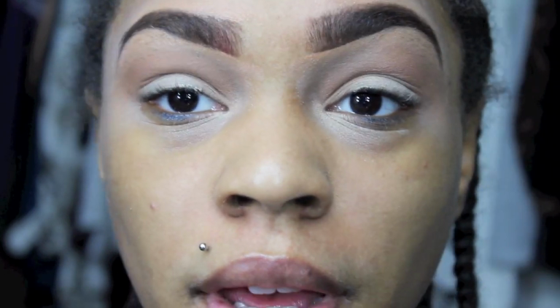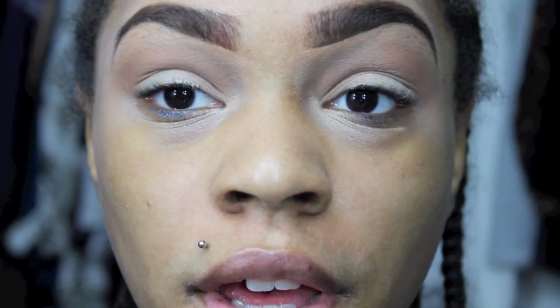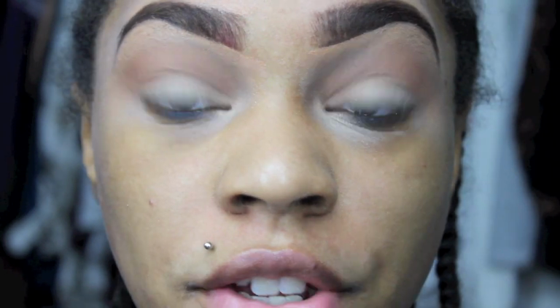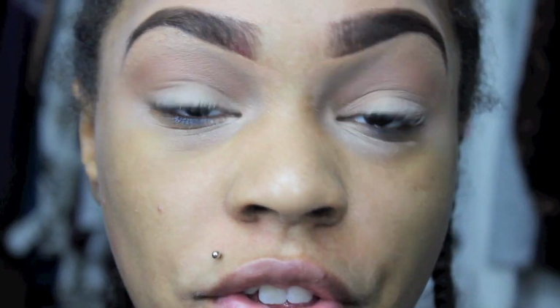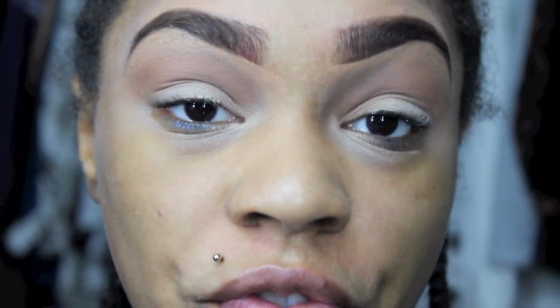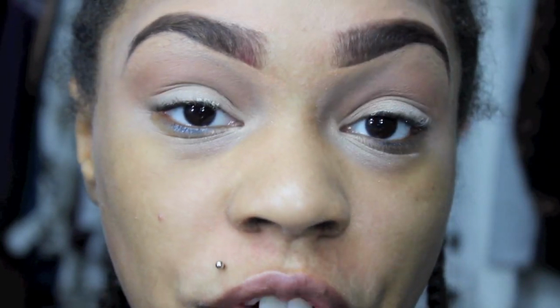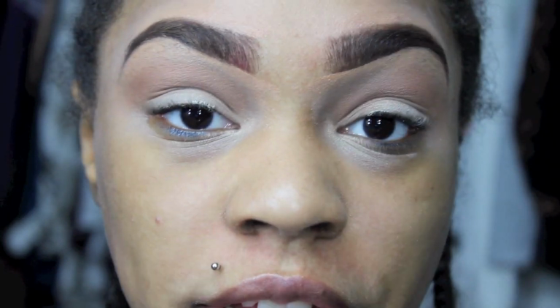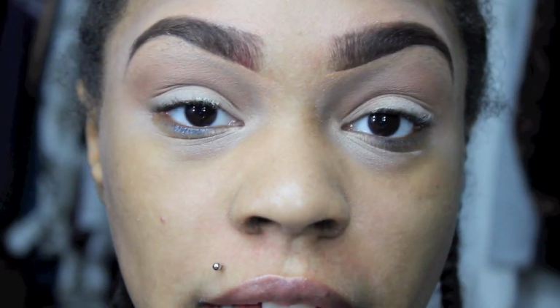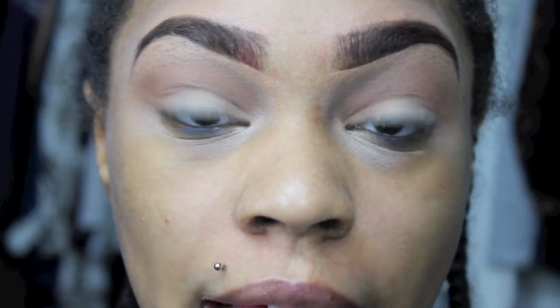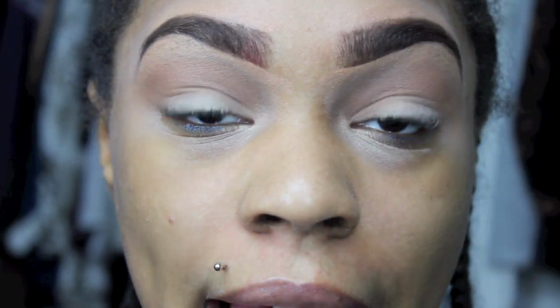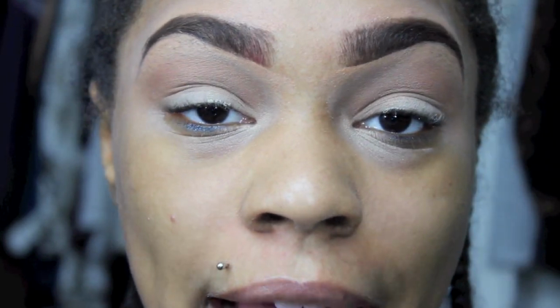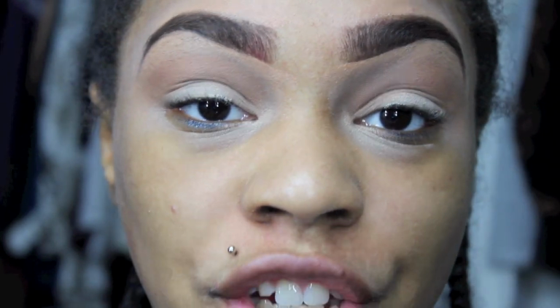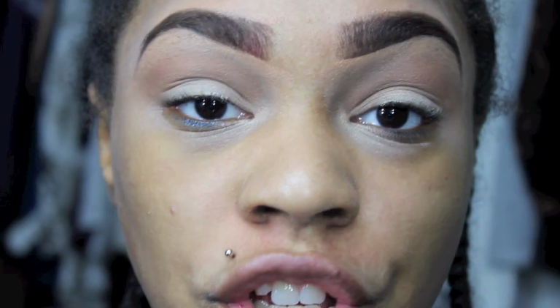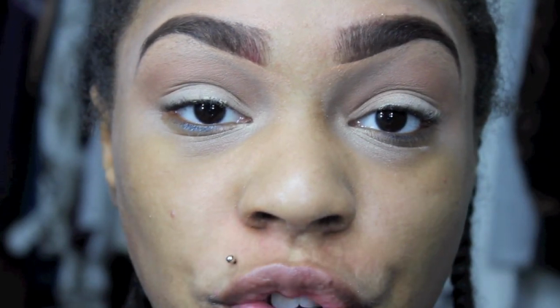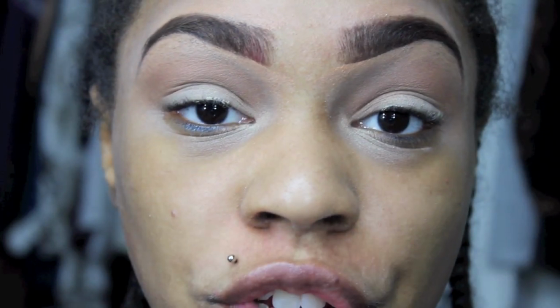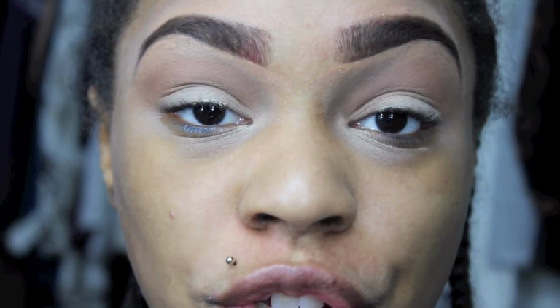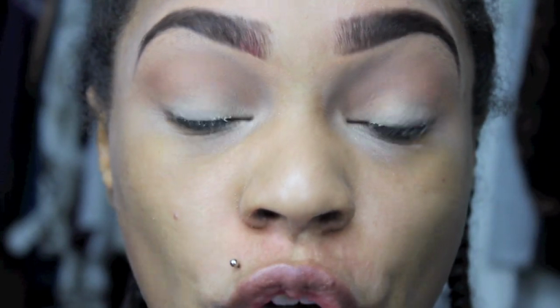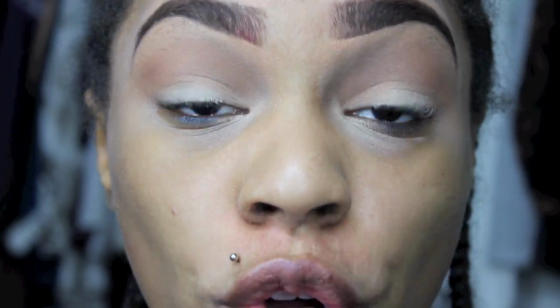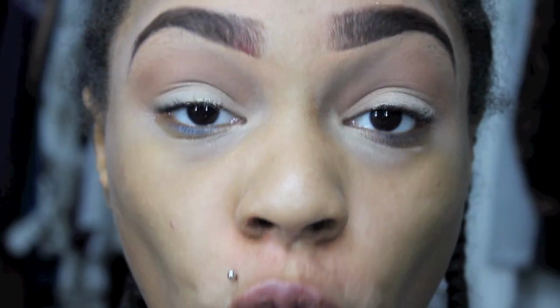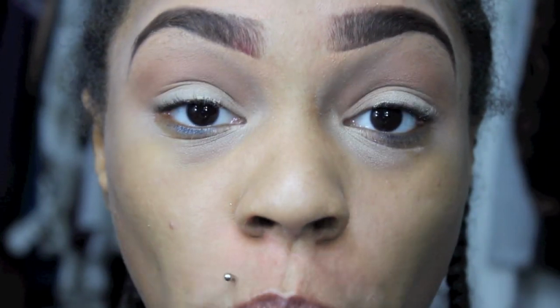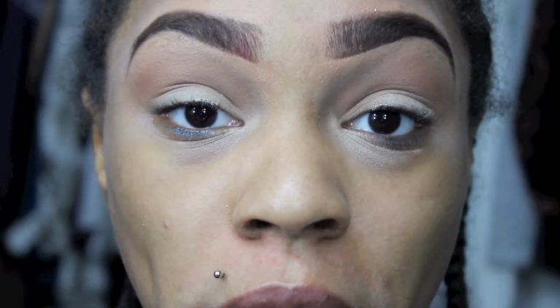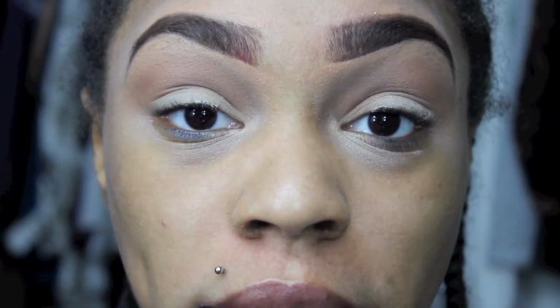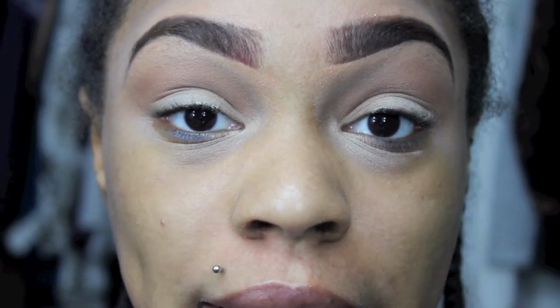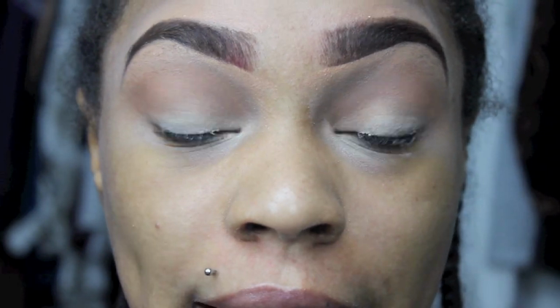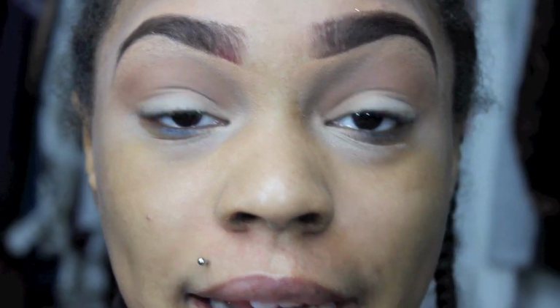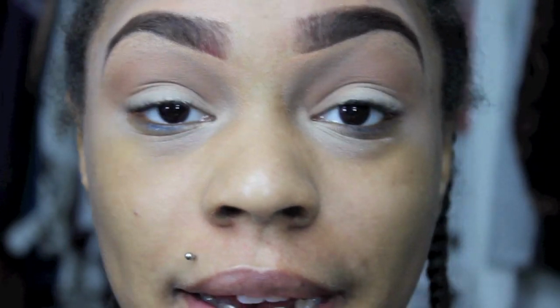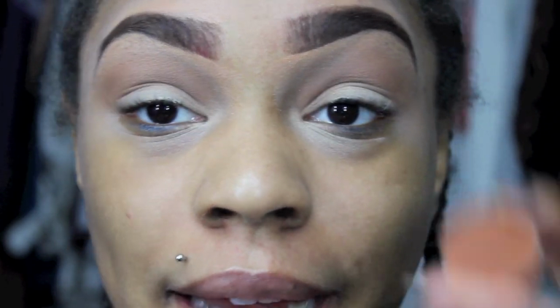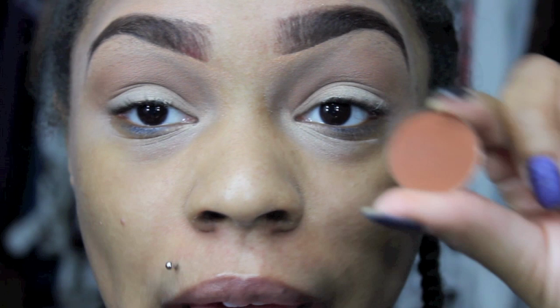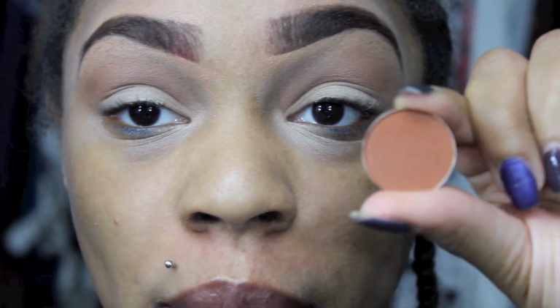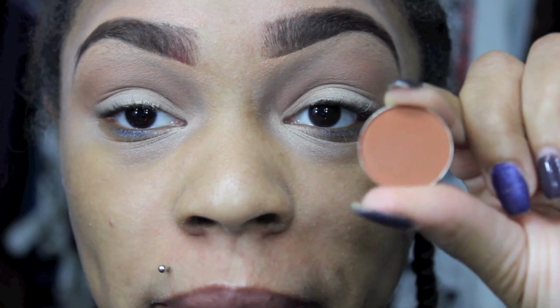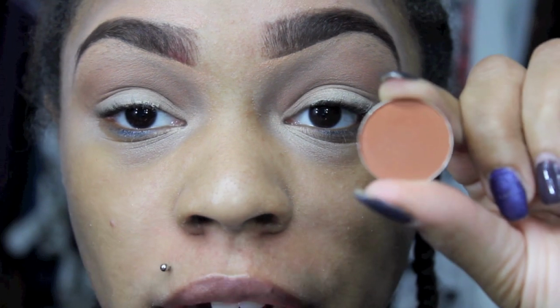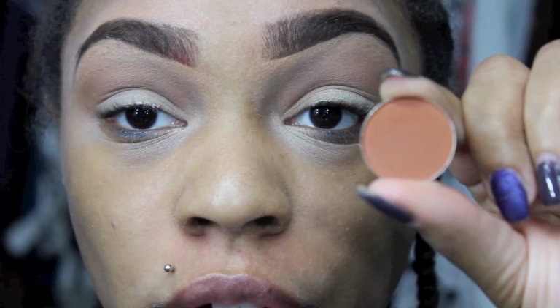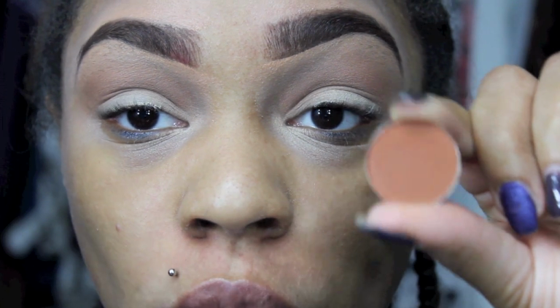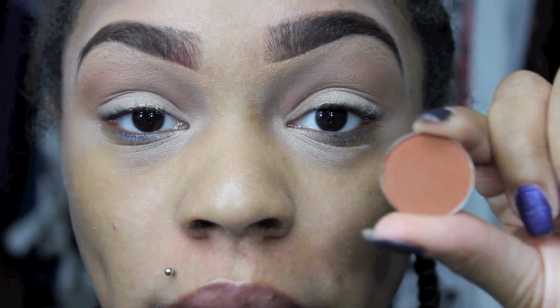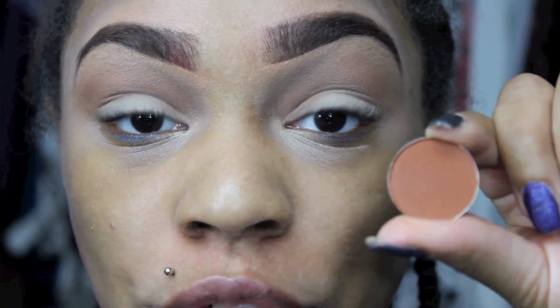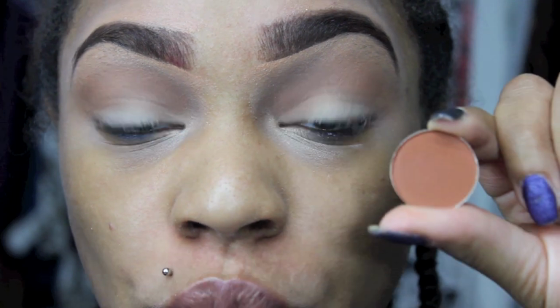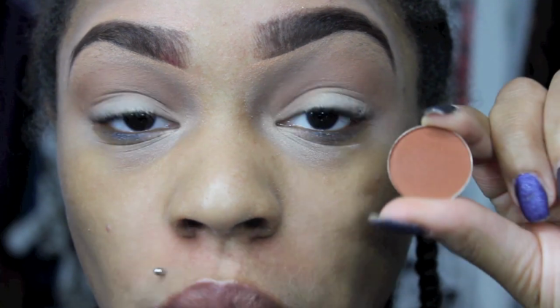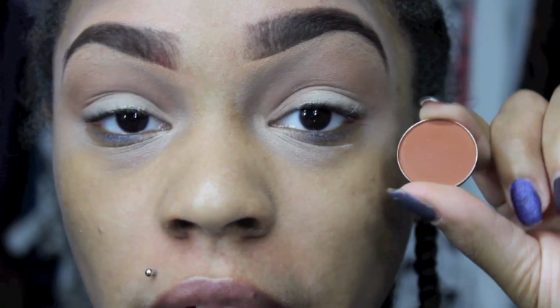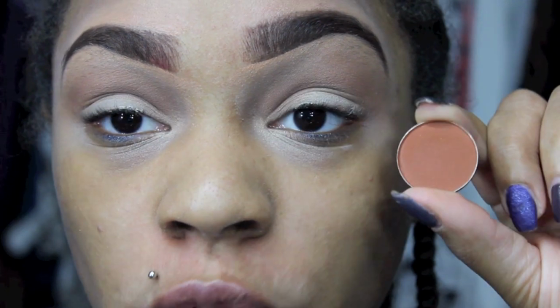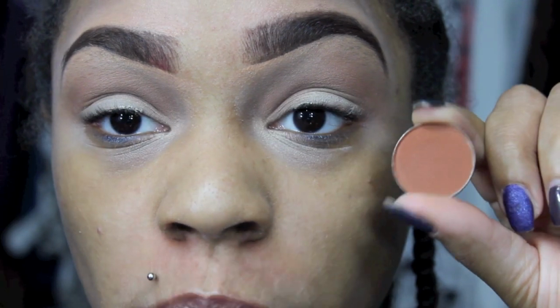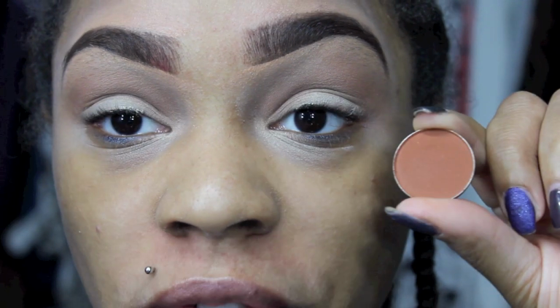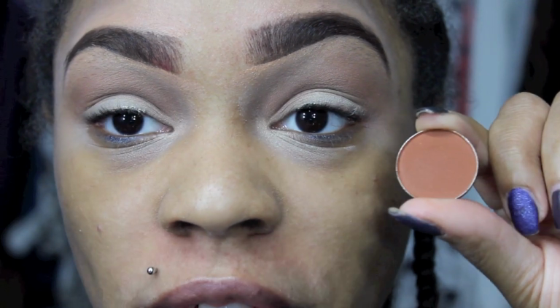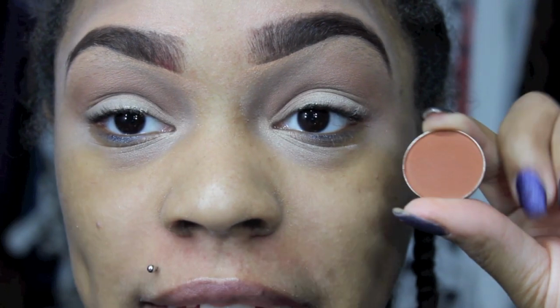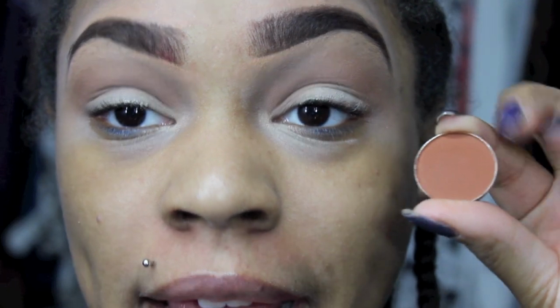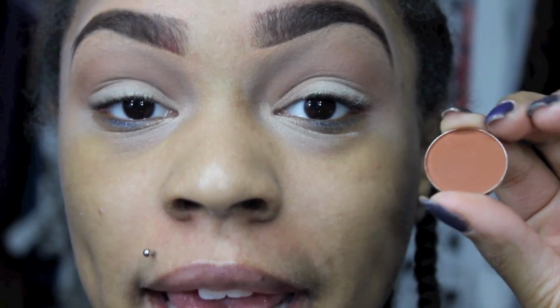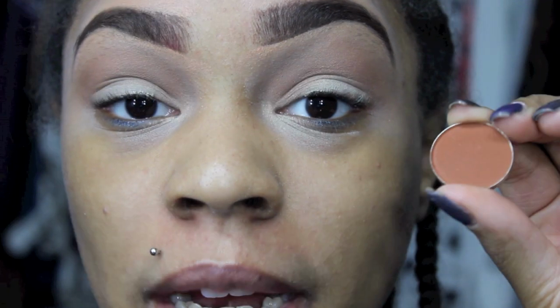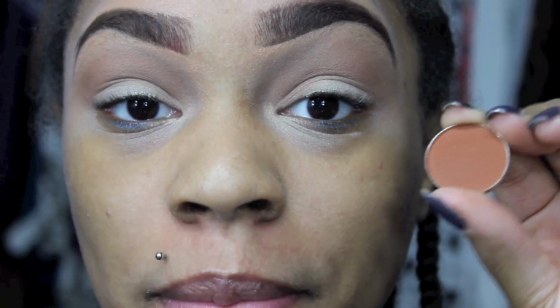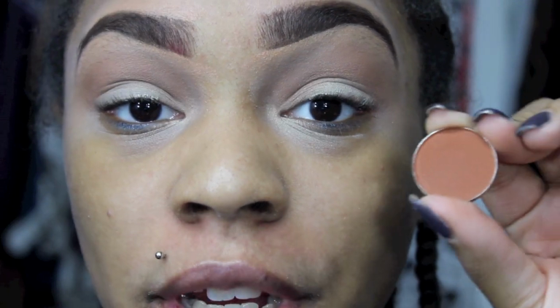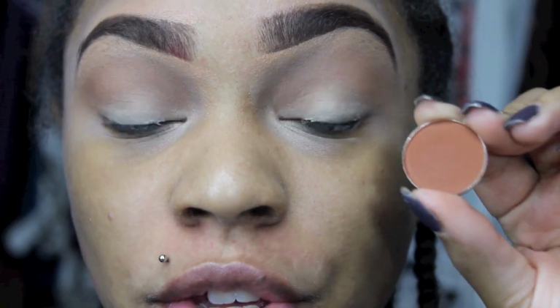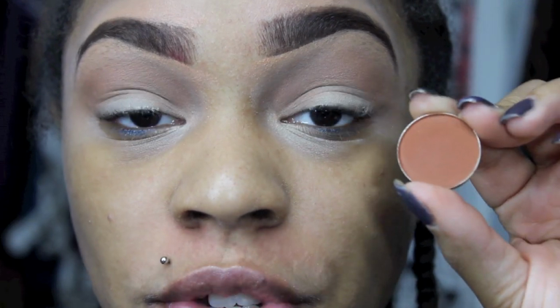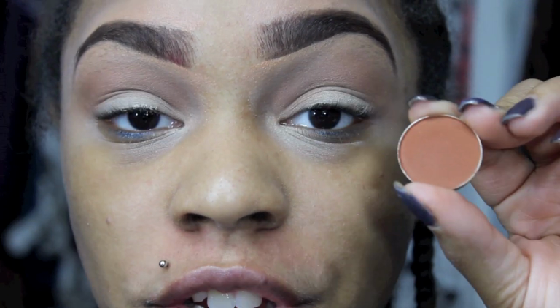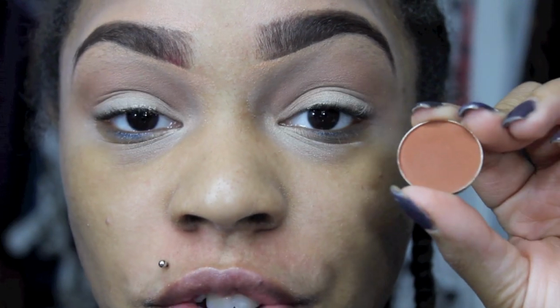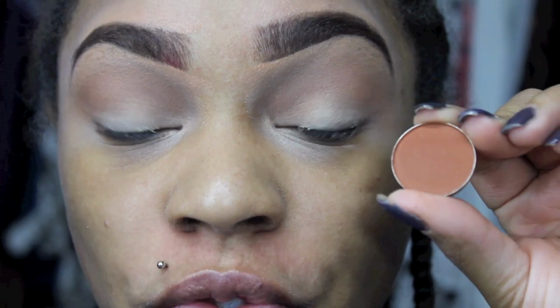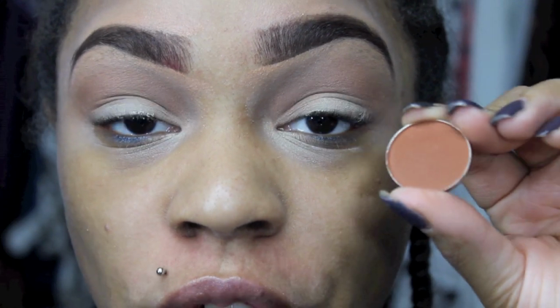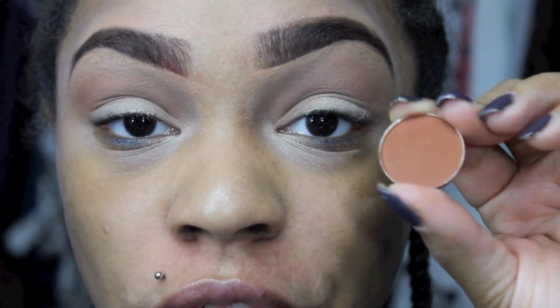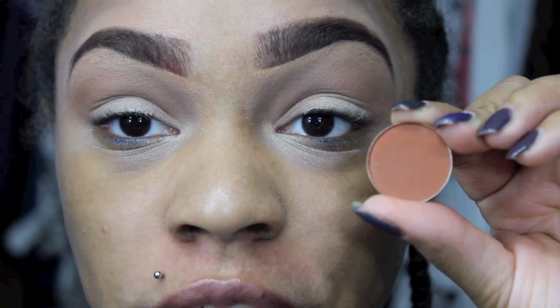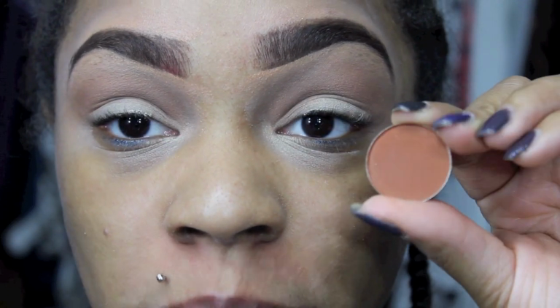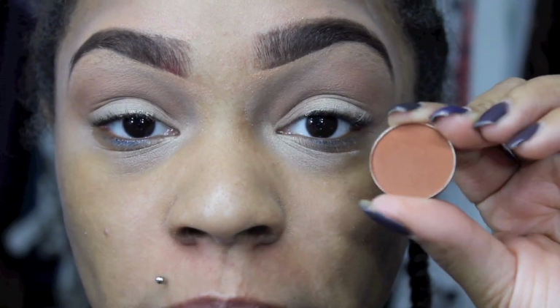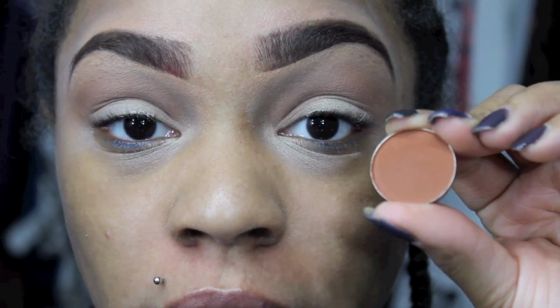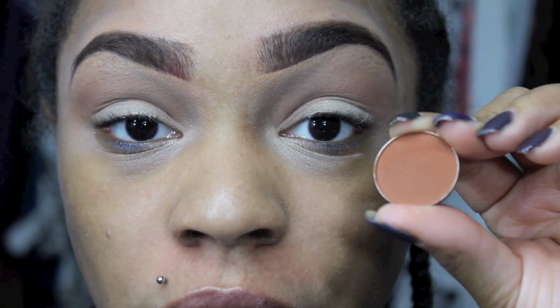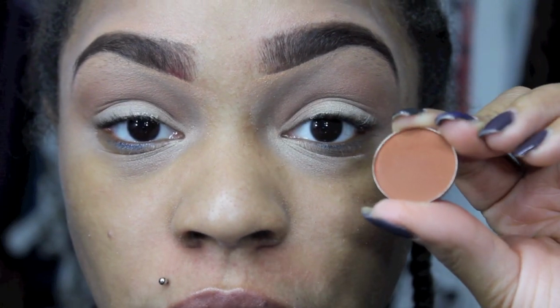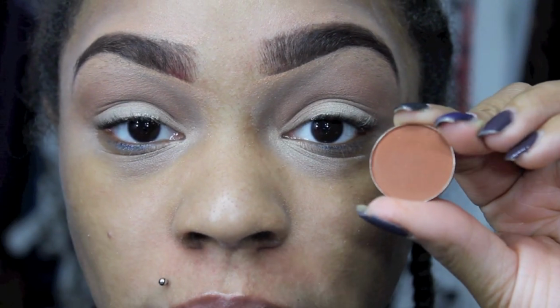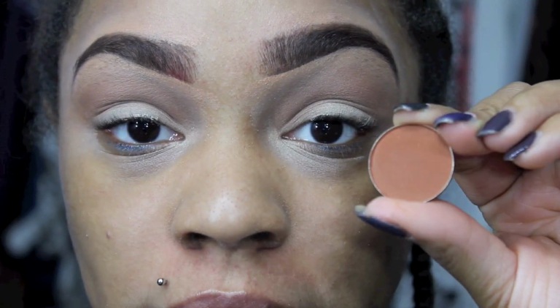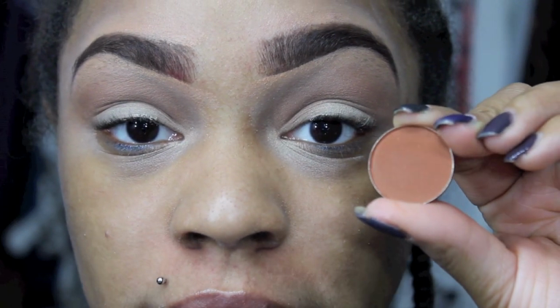So the first color I actually used is called Oatmeal Tan. Now I'm going to go into Oktoberfest and I'm going to use this to further deepen out the crease.